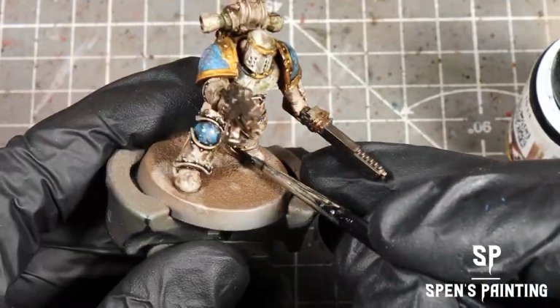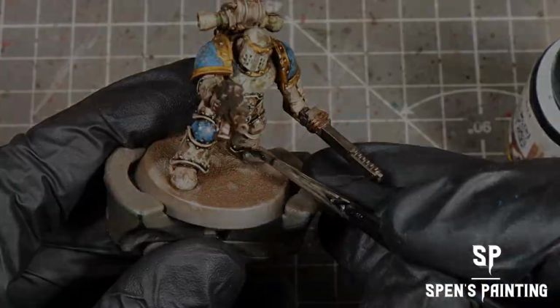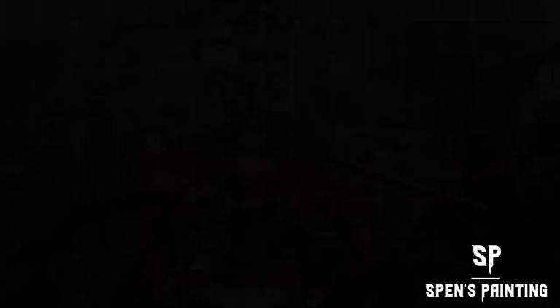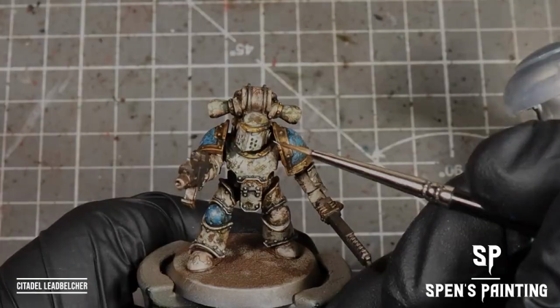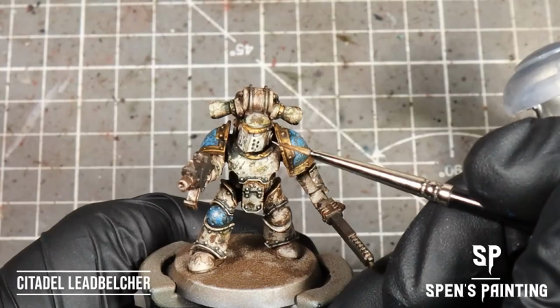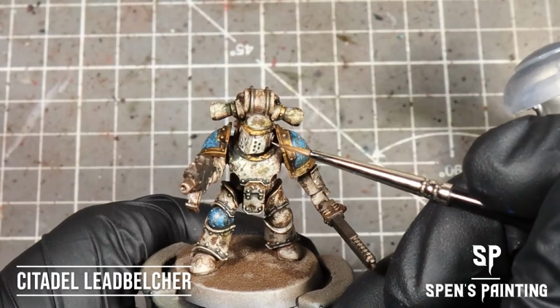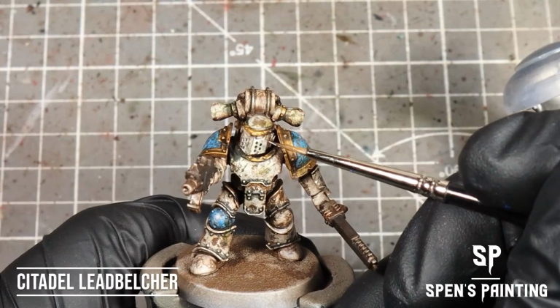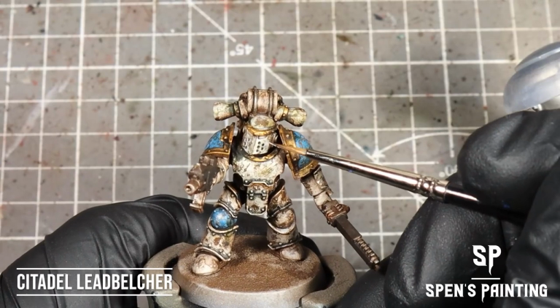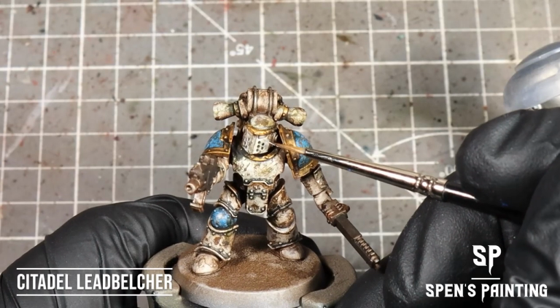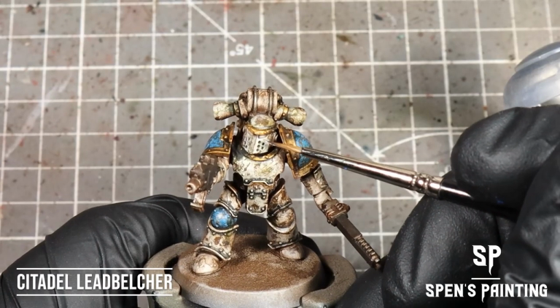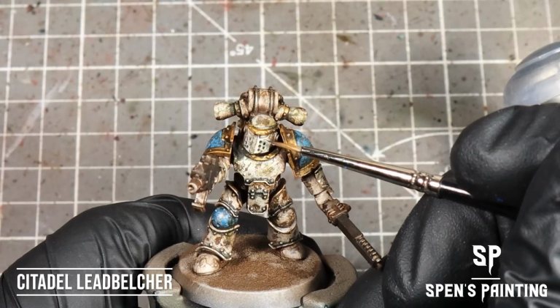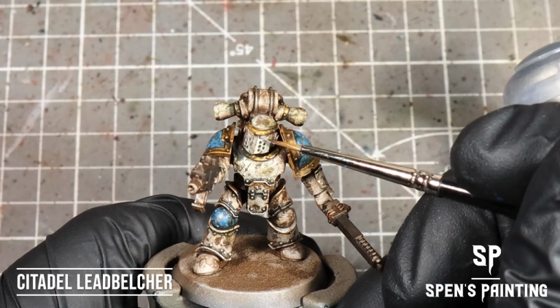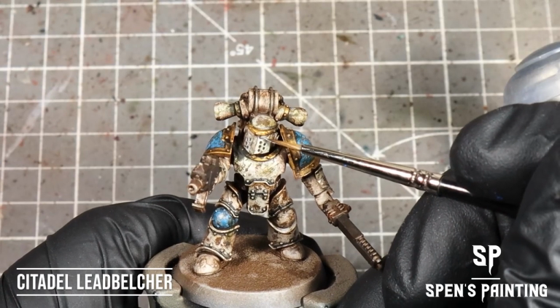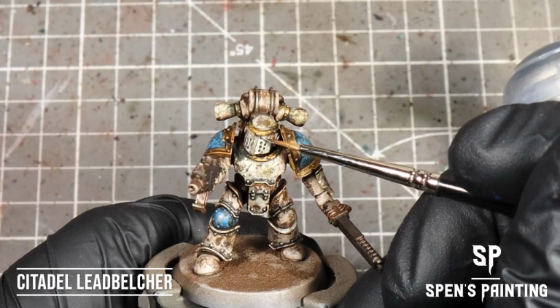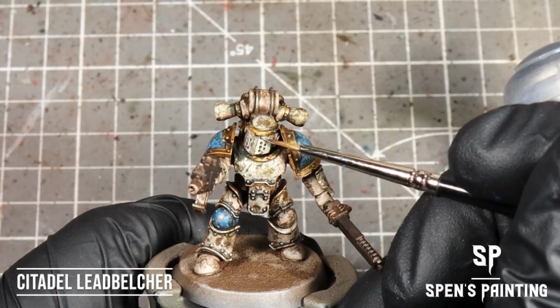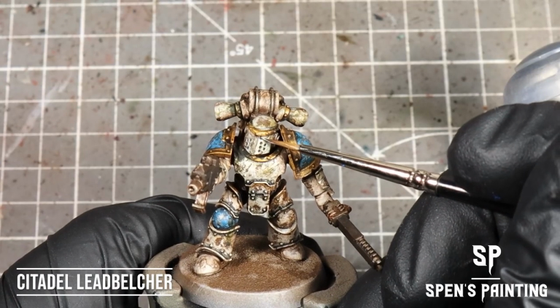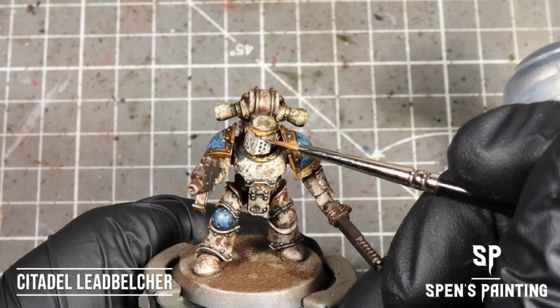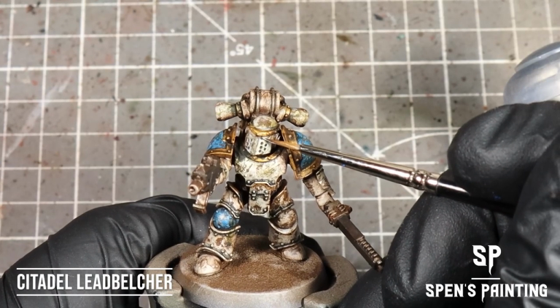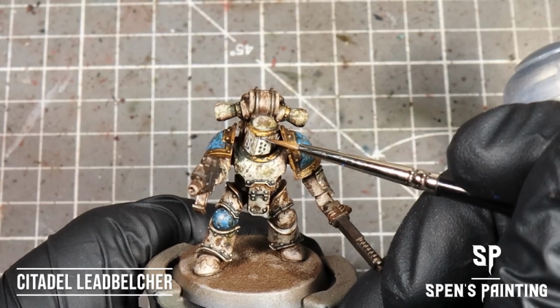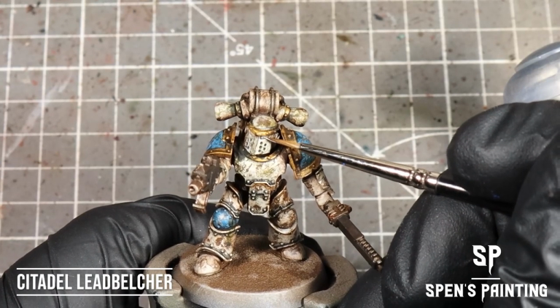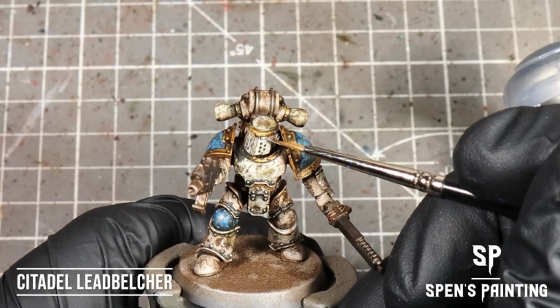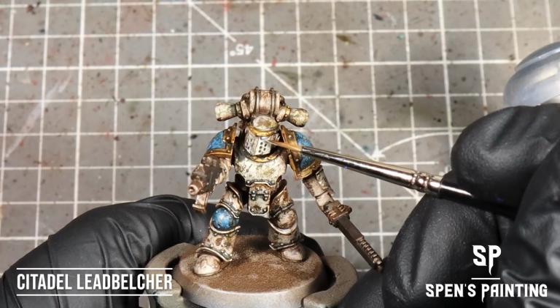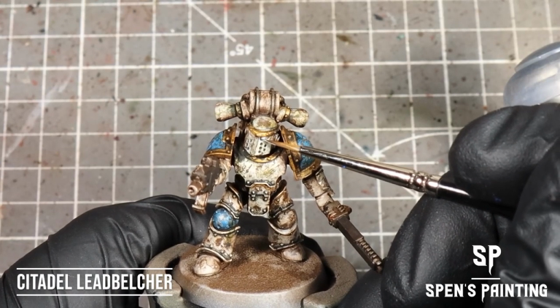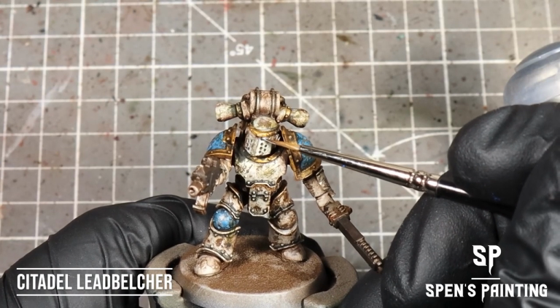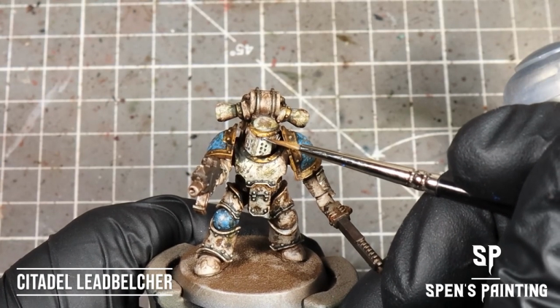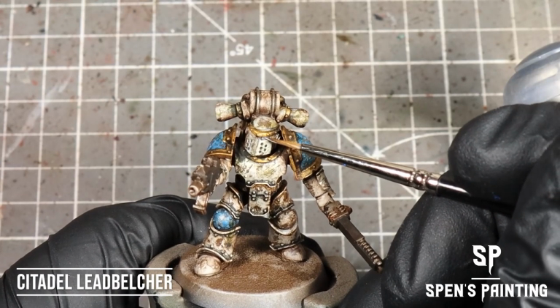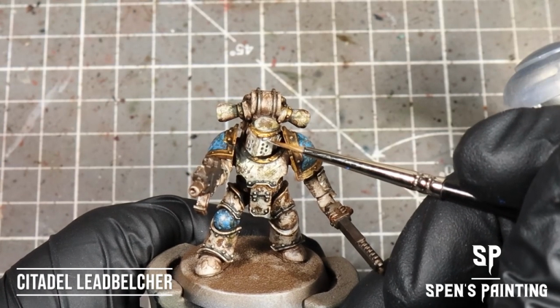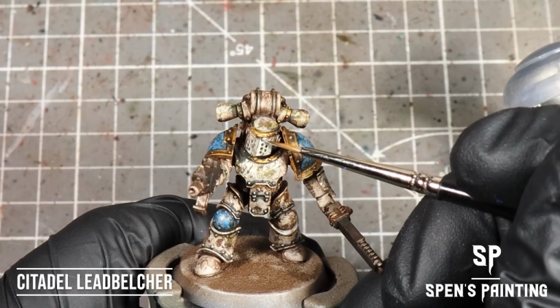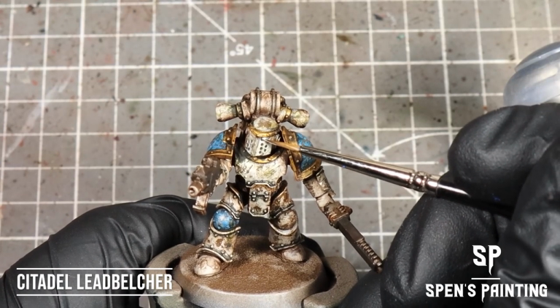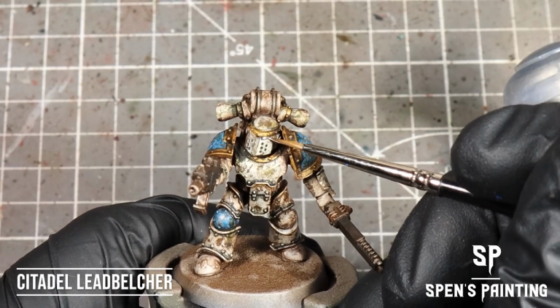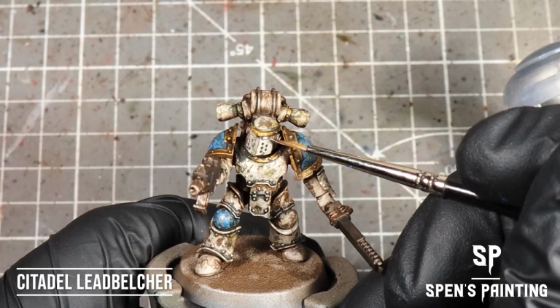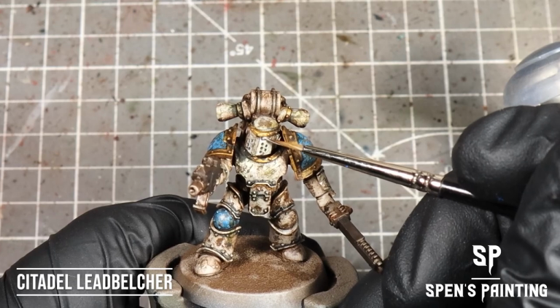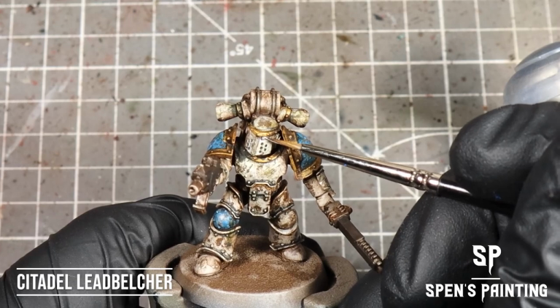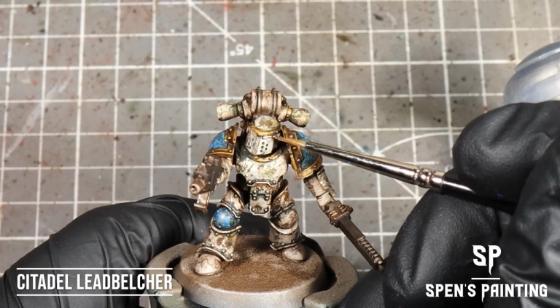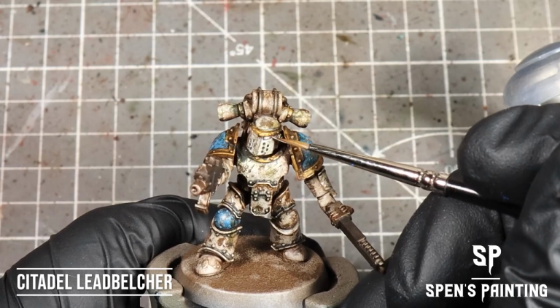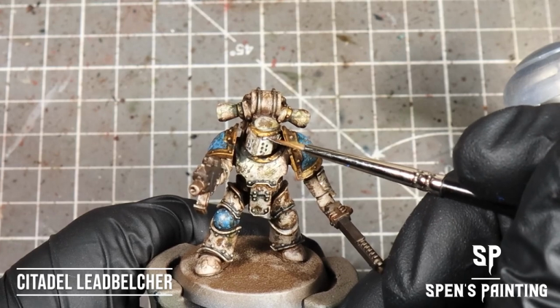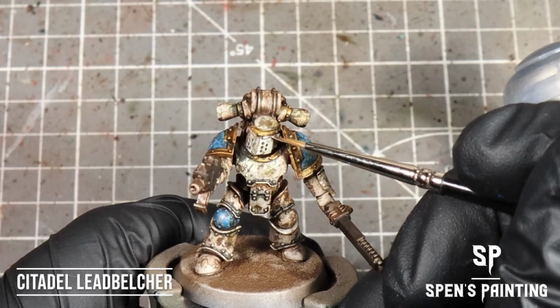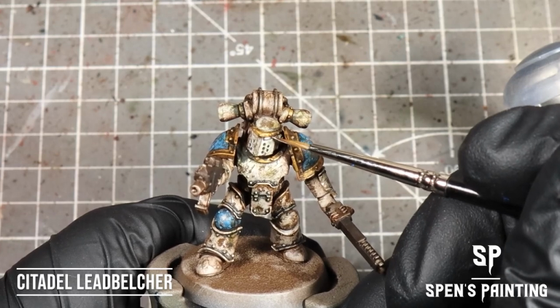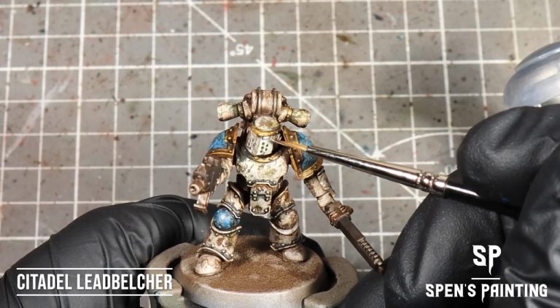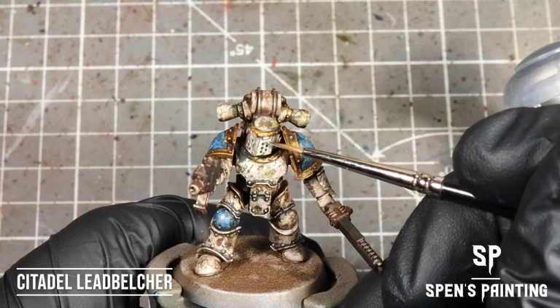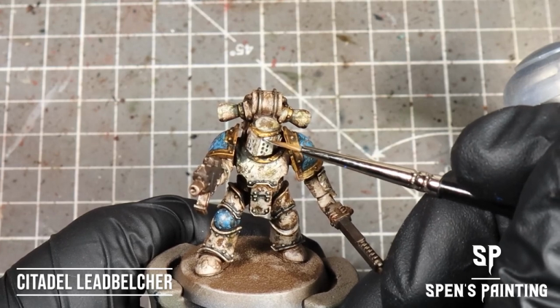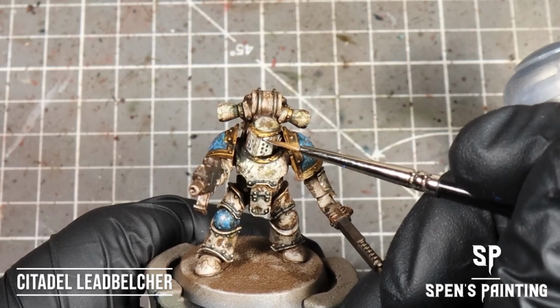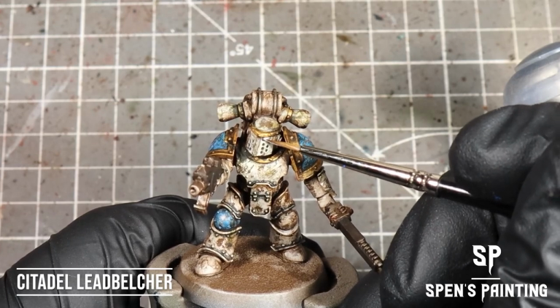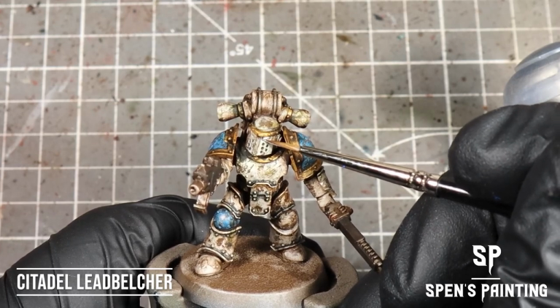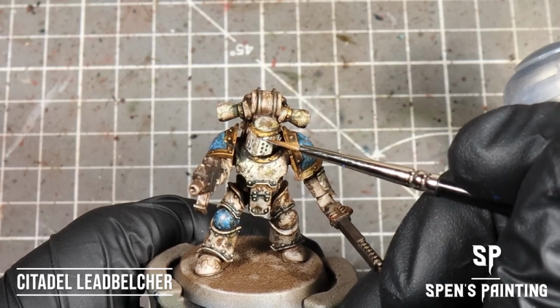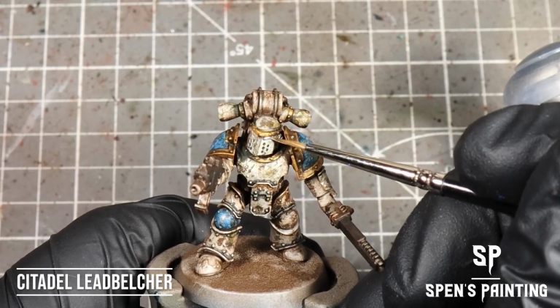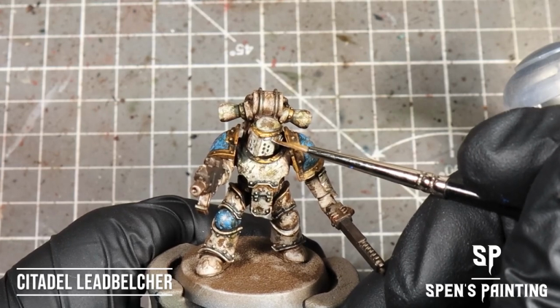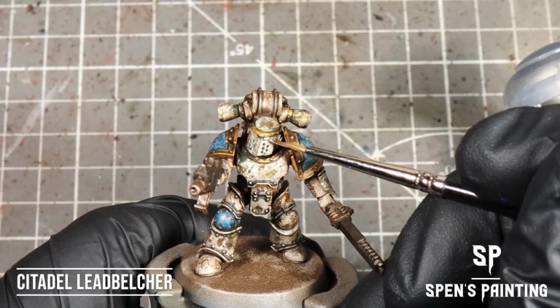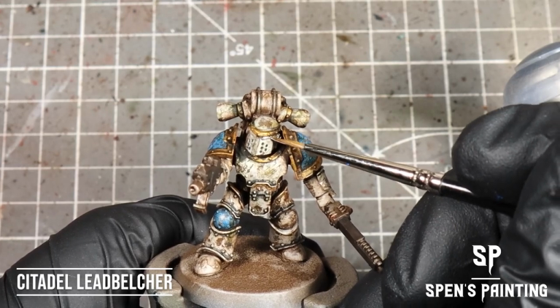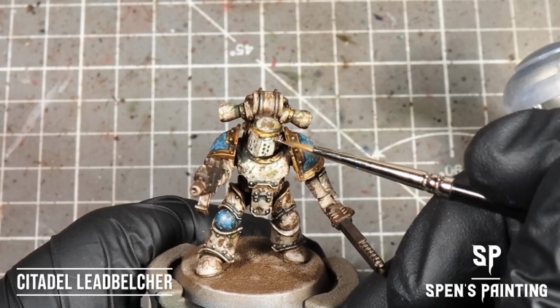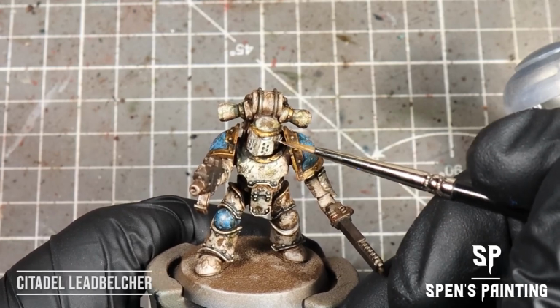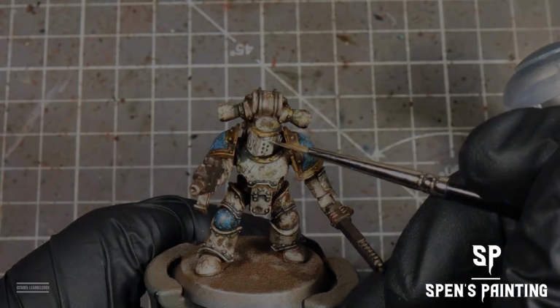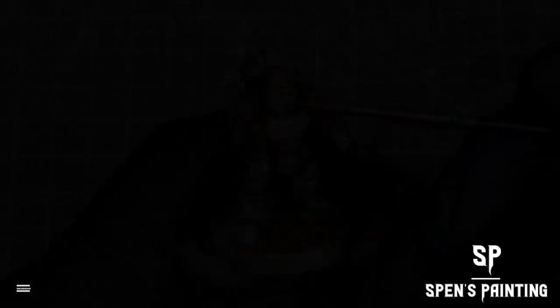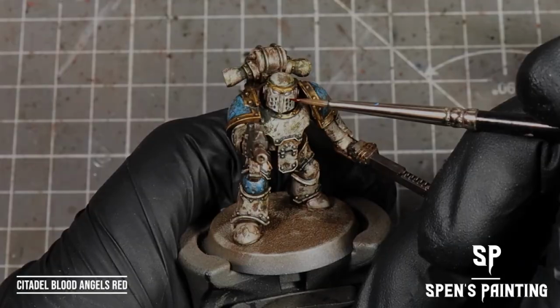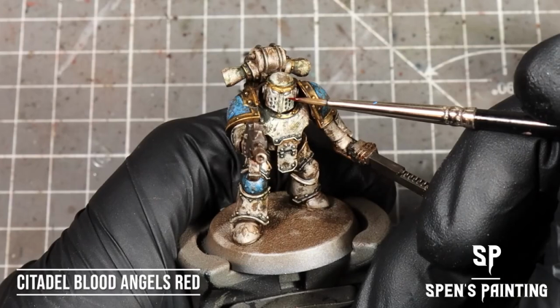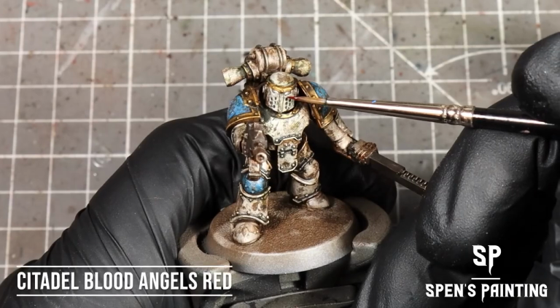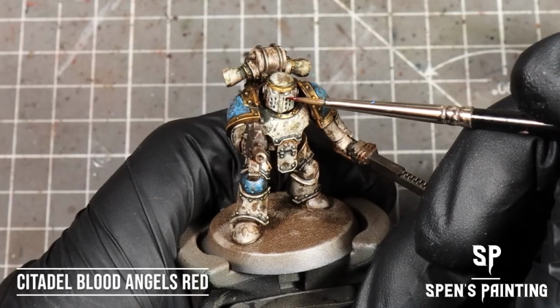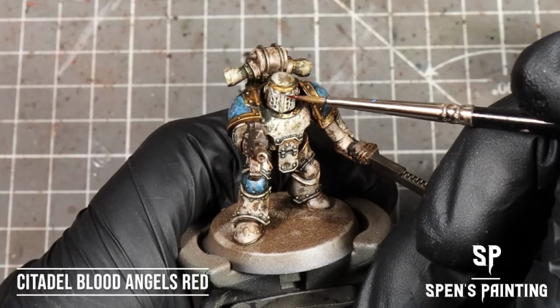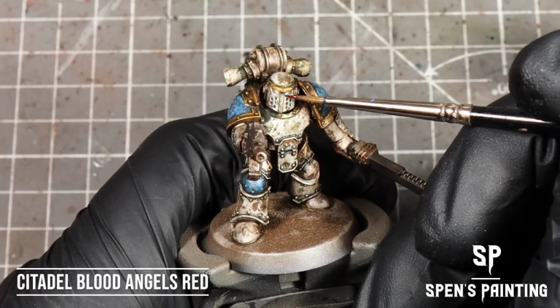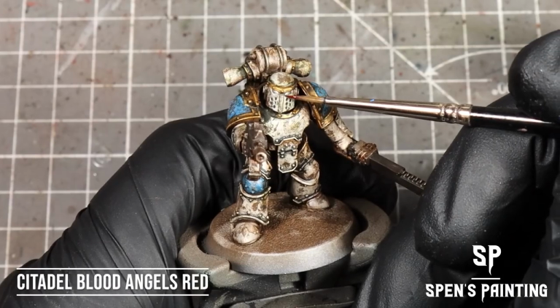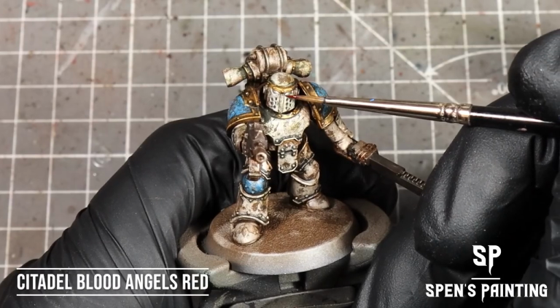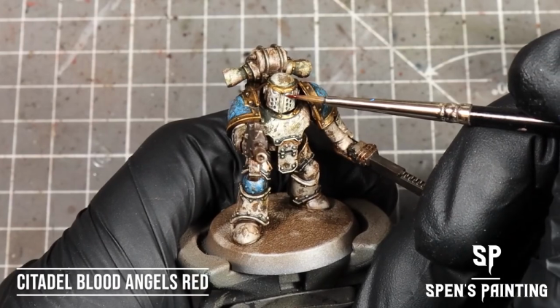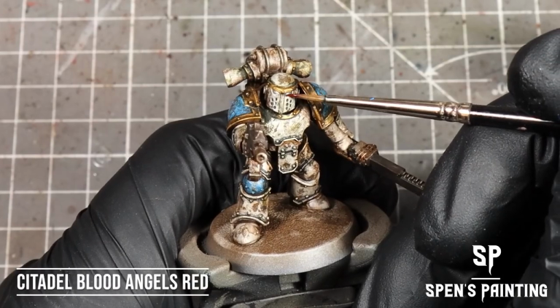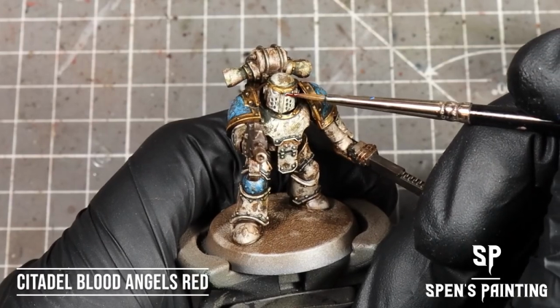For a simple way to do the eyes, I'm going to paint the sockets with Lead Belcher and then use Blood Angels Red Contrast Paint, just painted into the socket over the top.